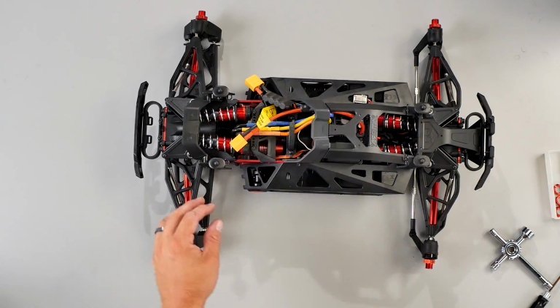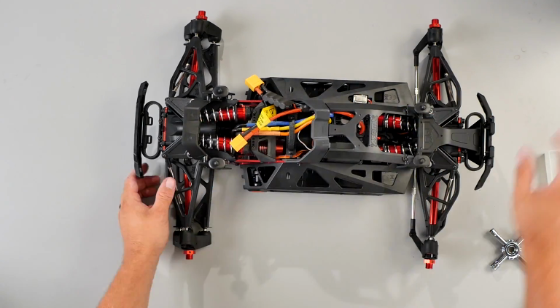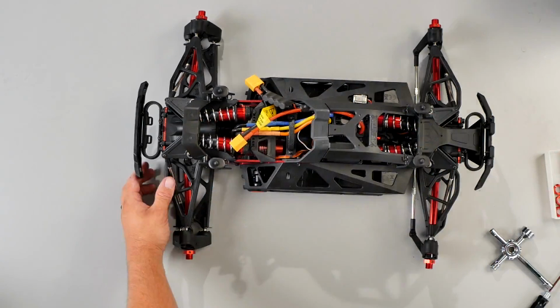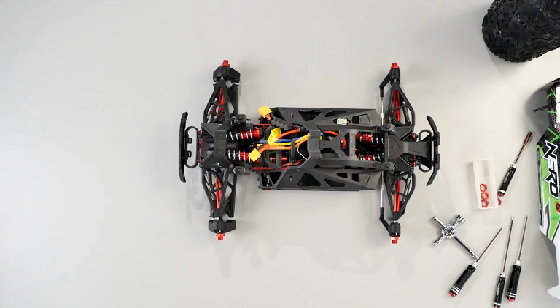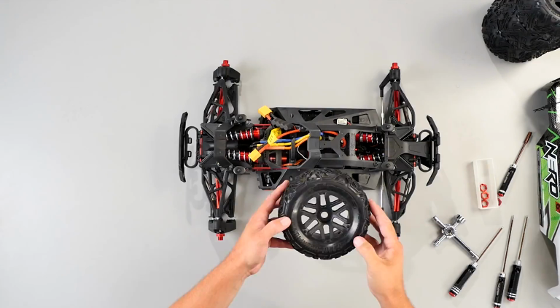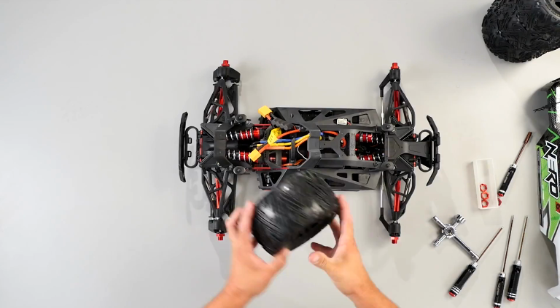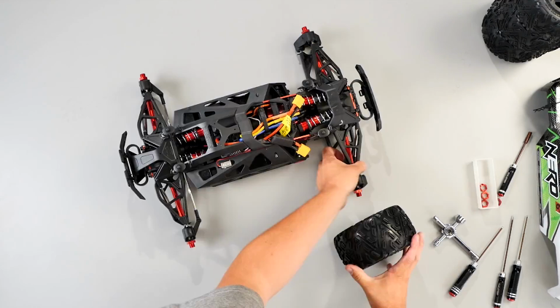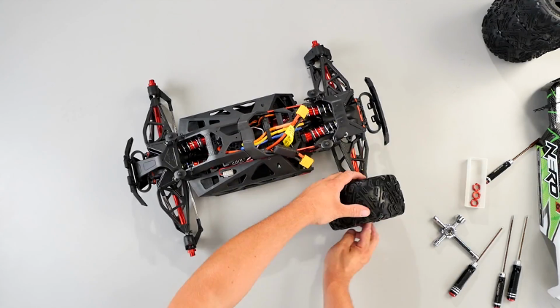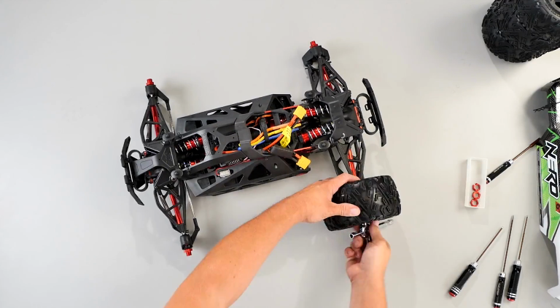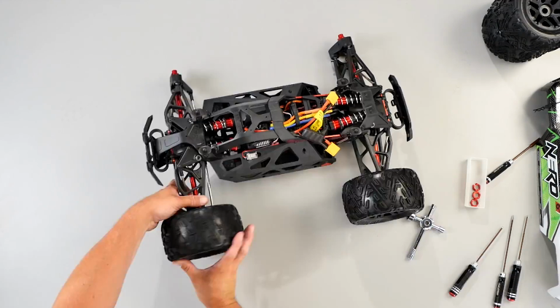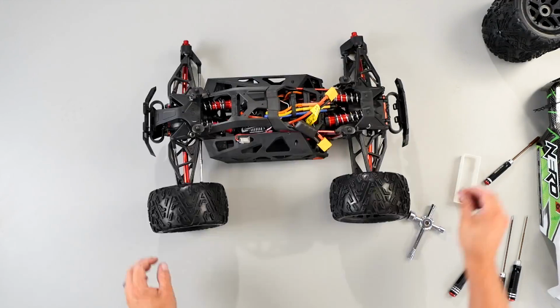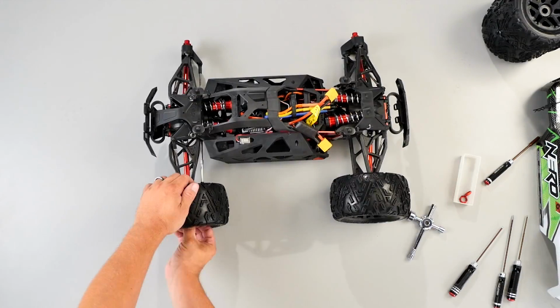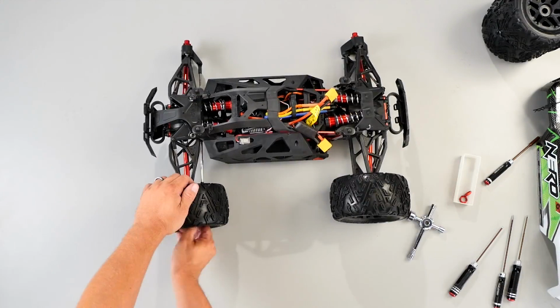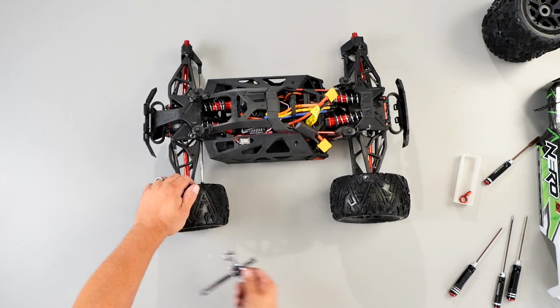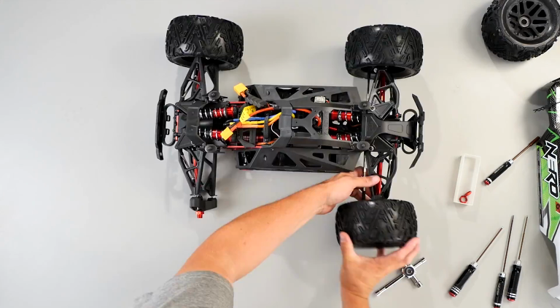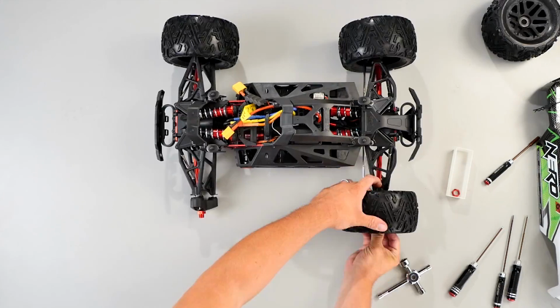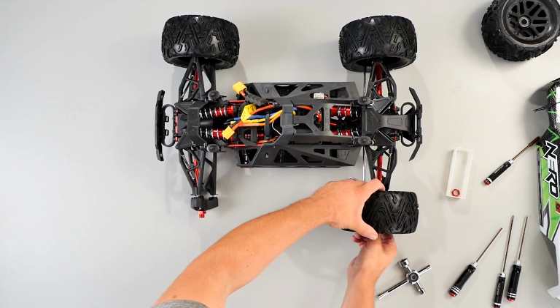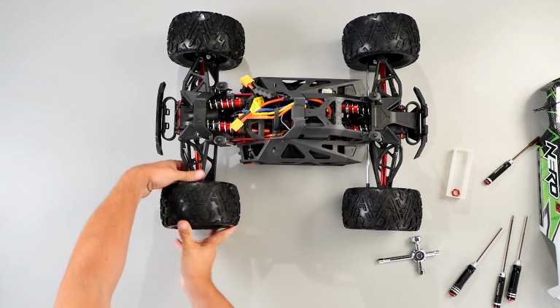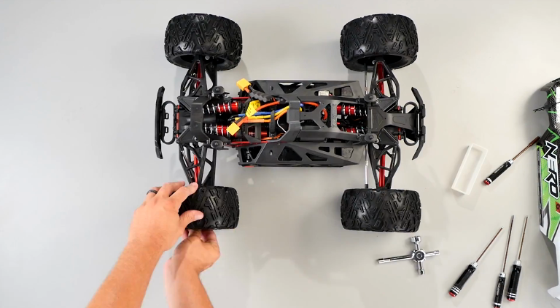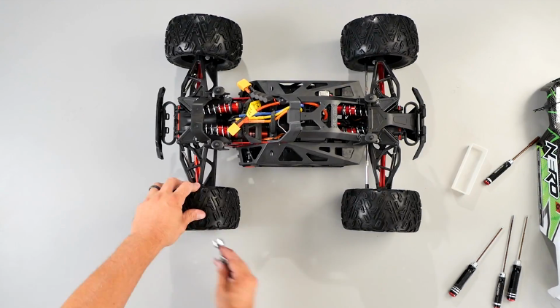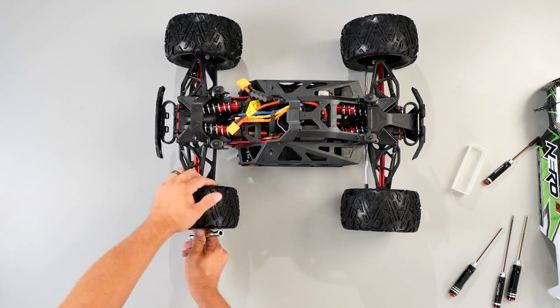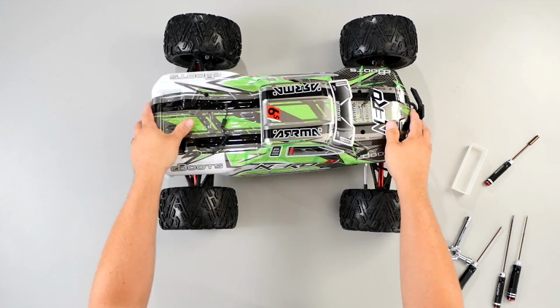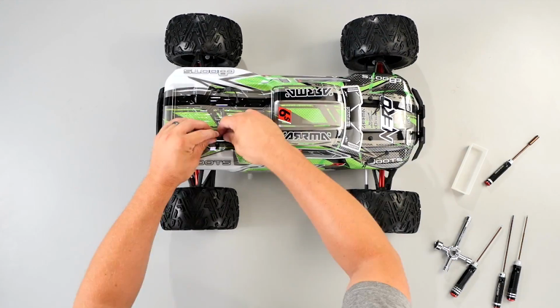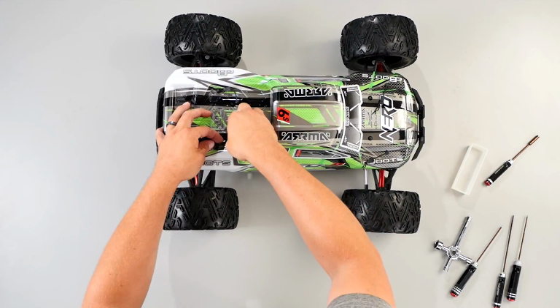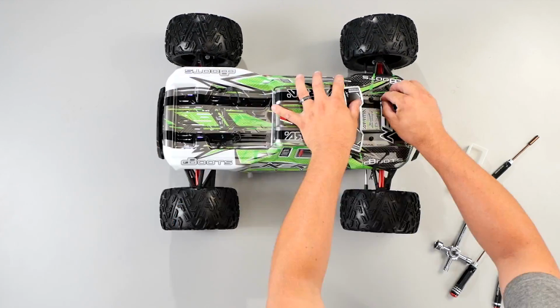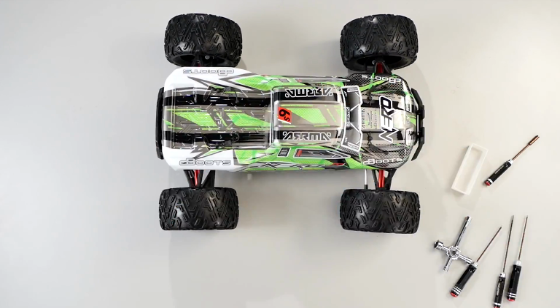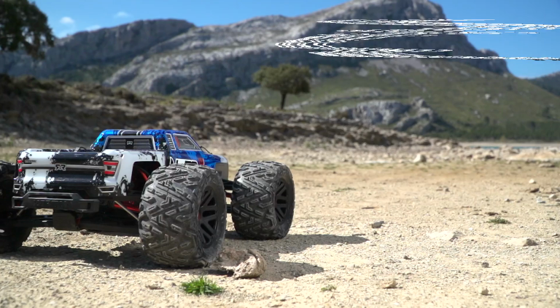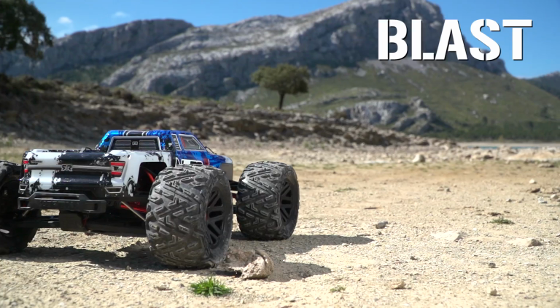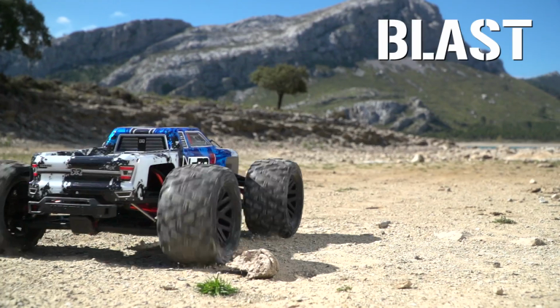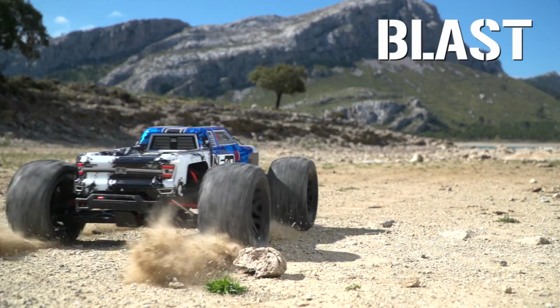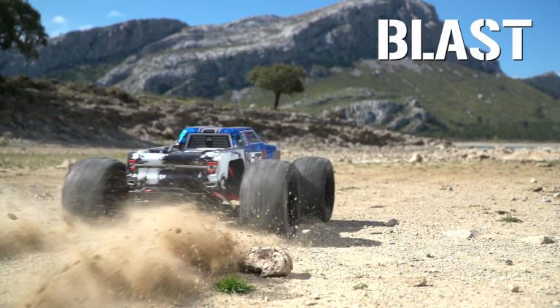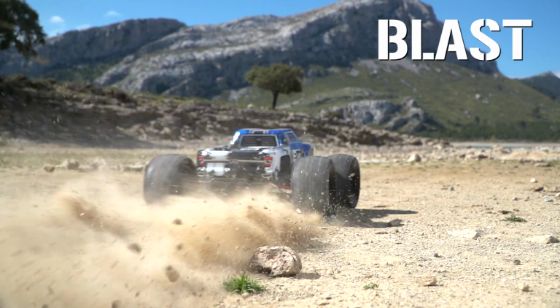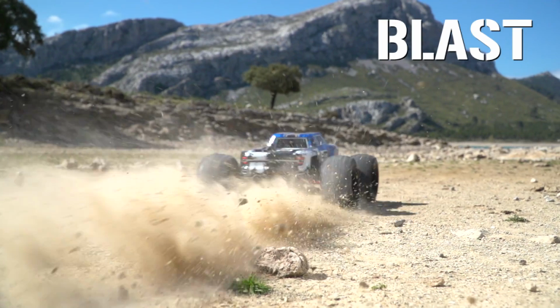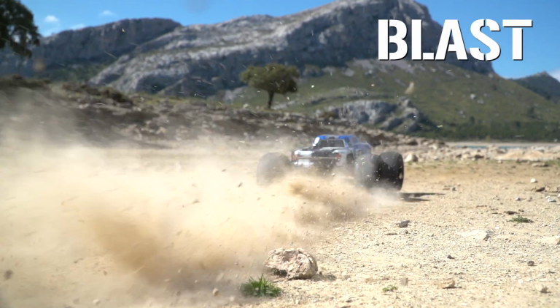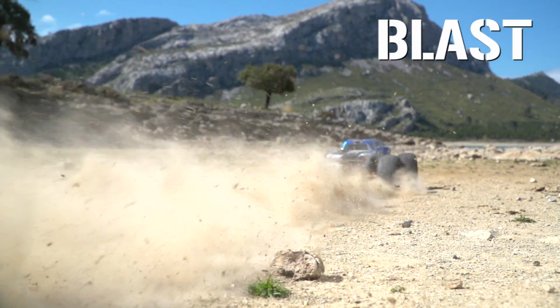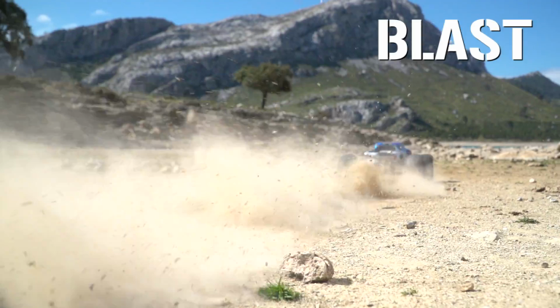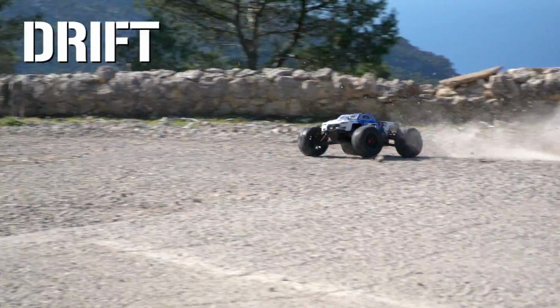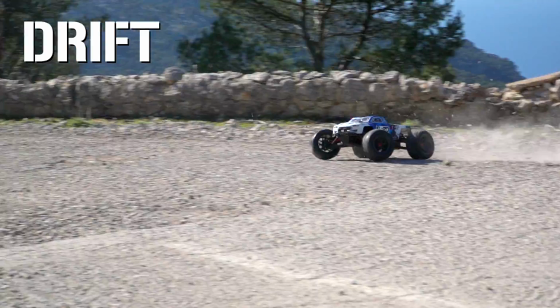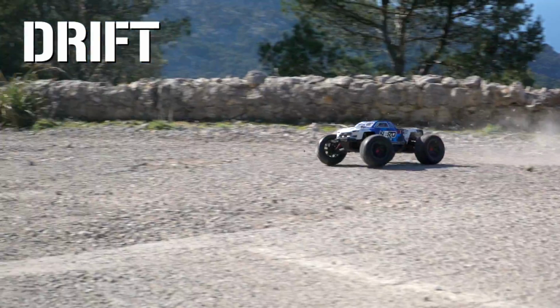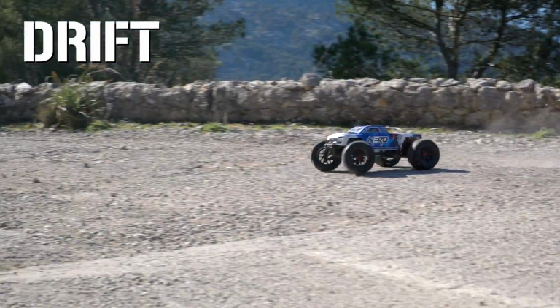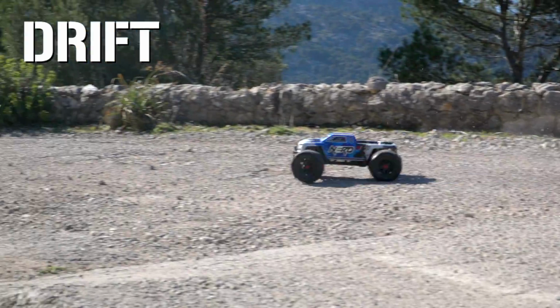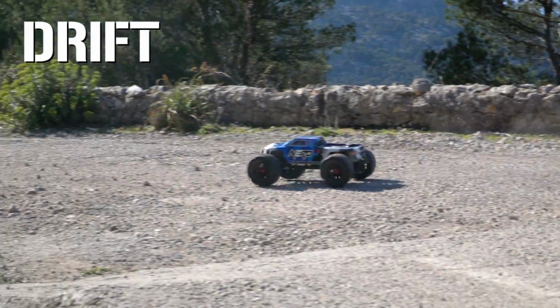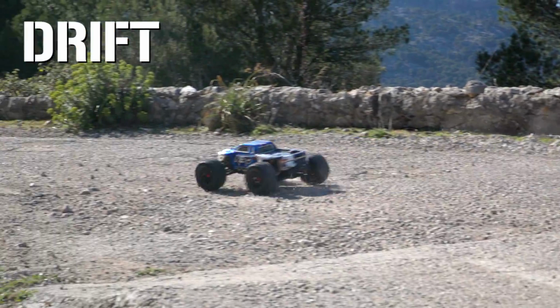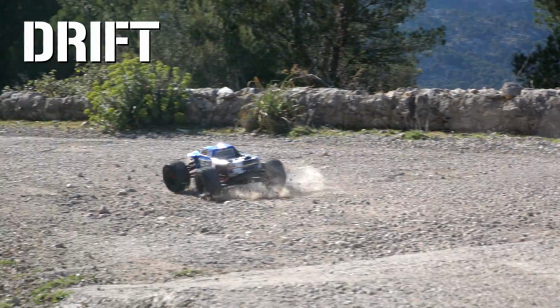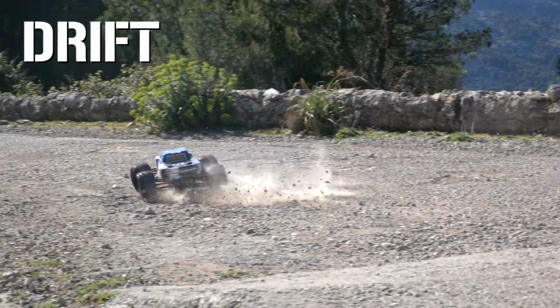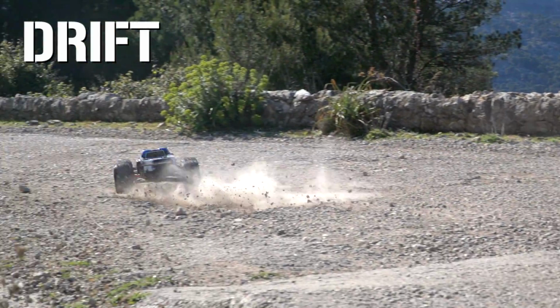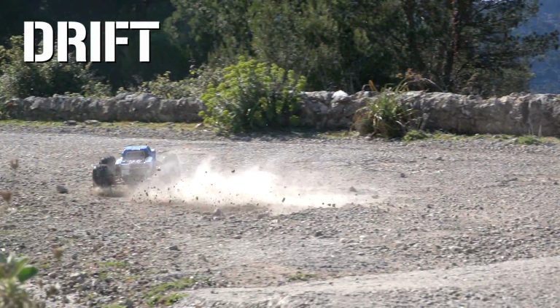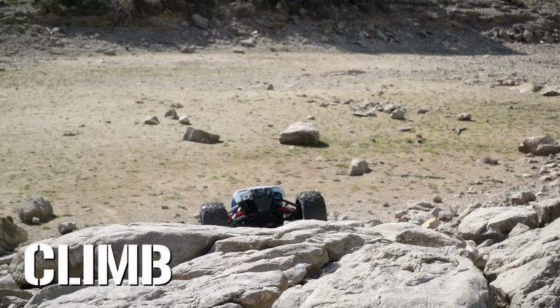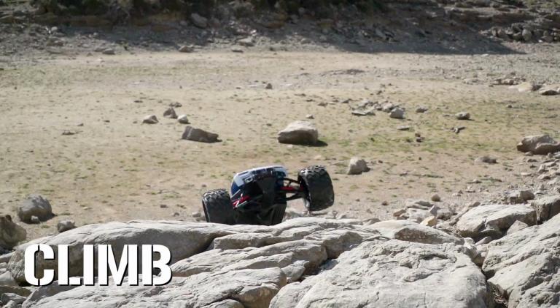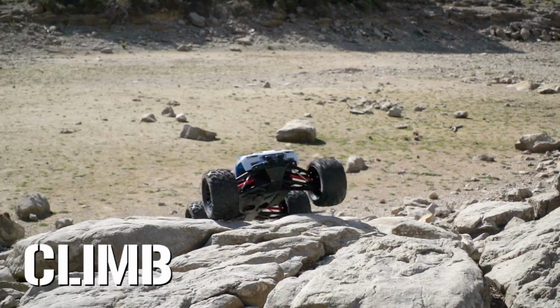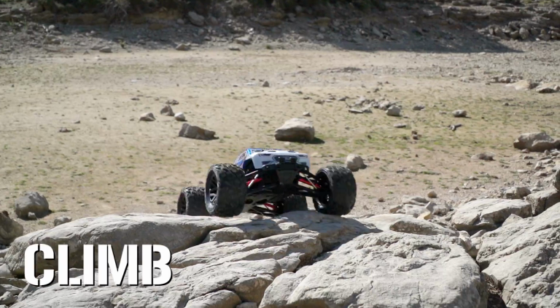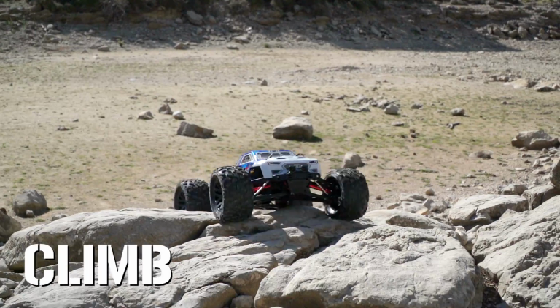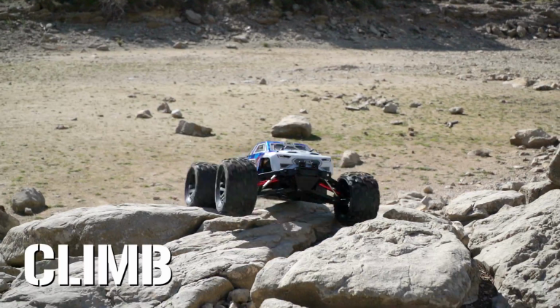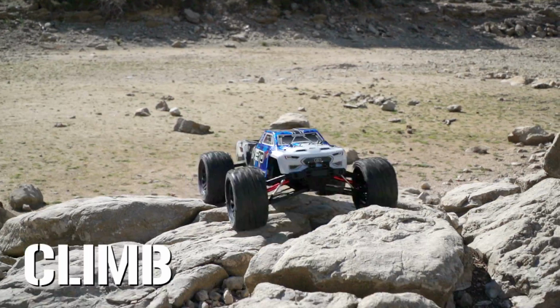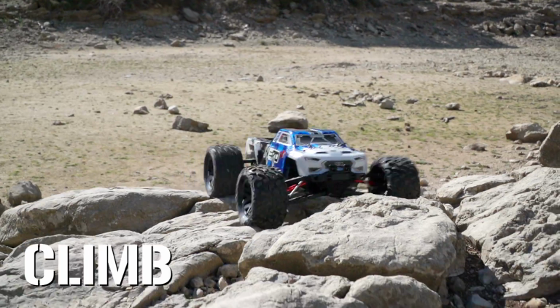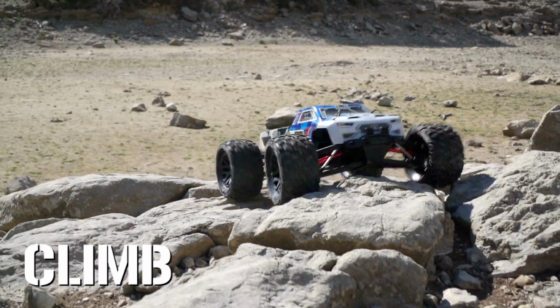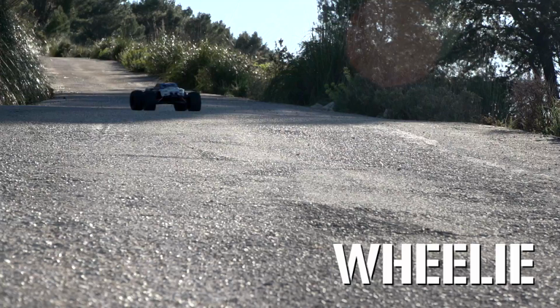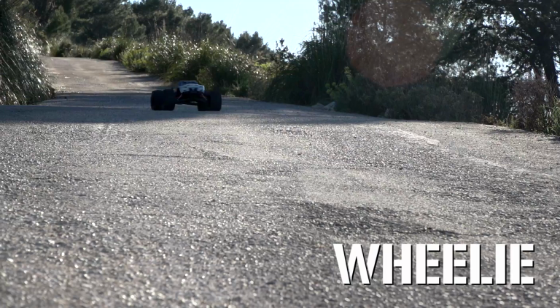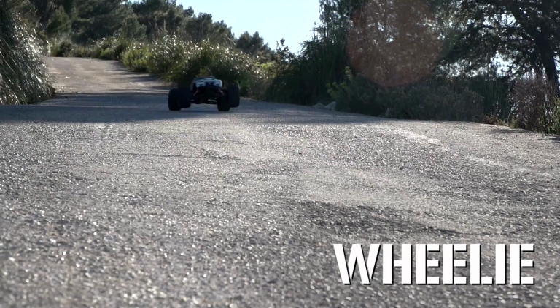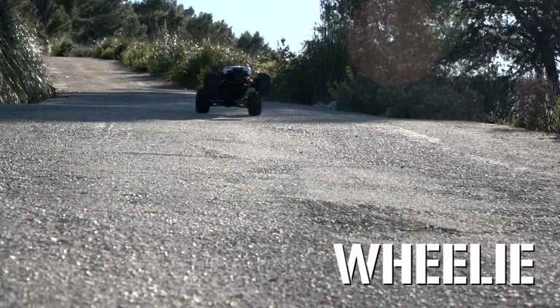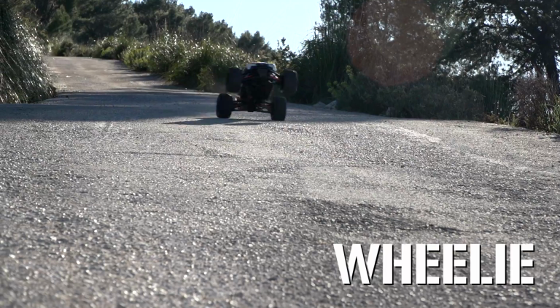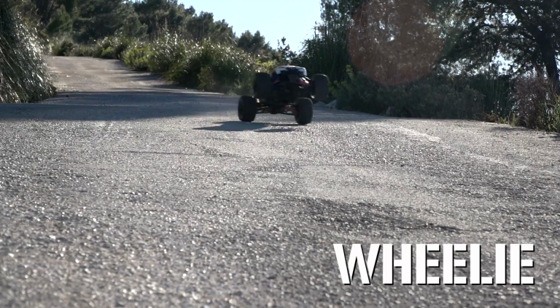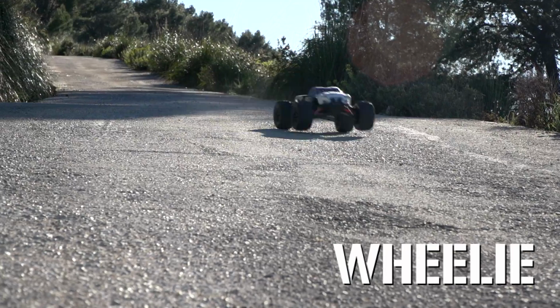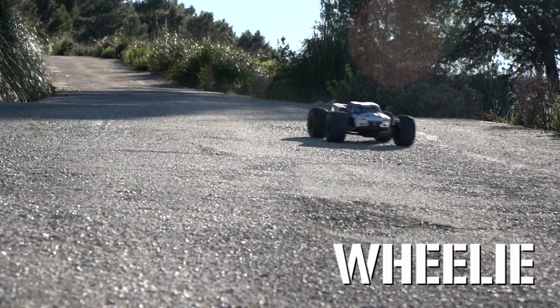Now you're able to achieve all four beast modes: Blast, Drift, Climb, and Wheelie.